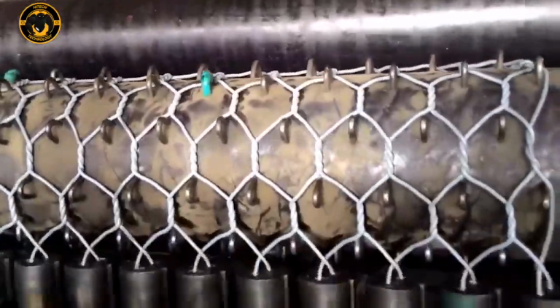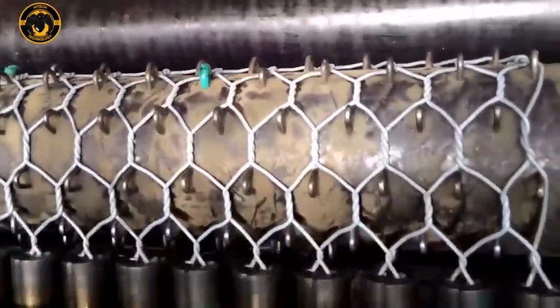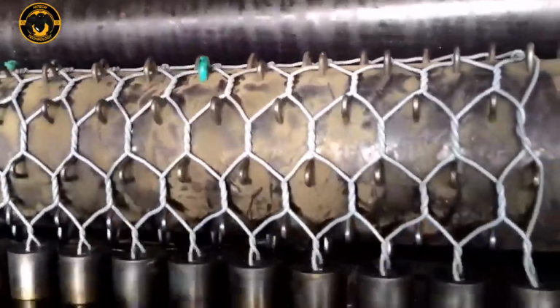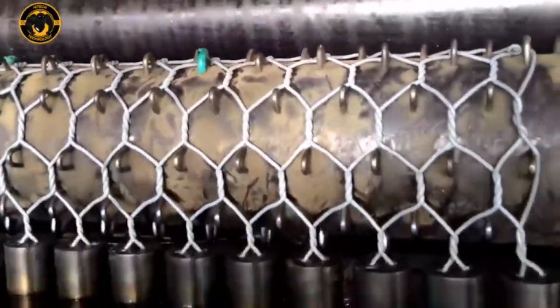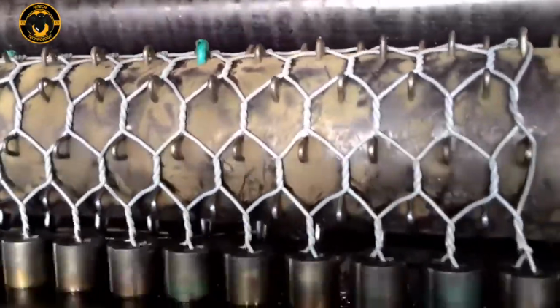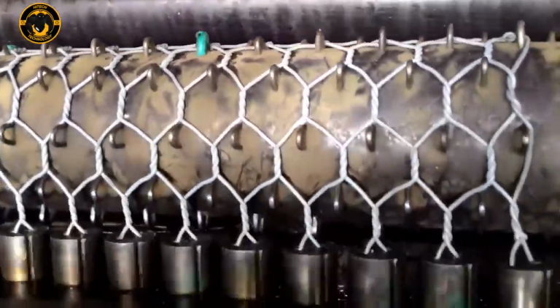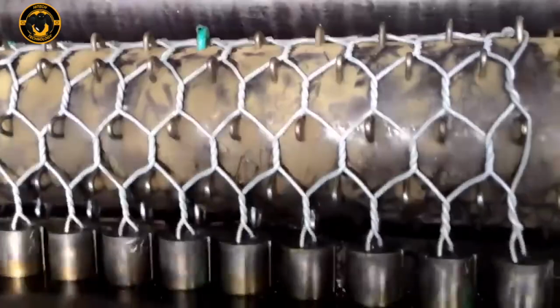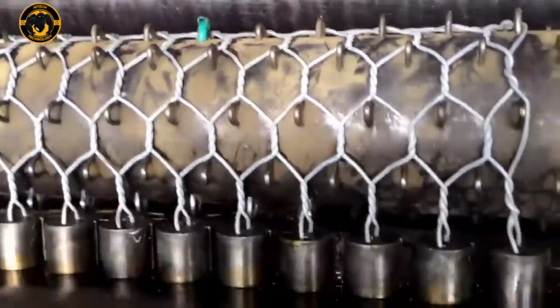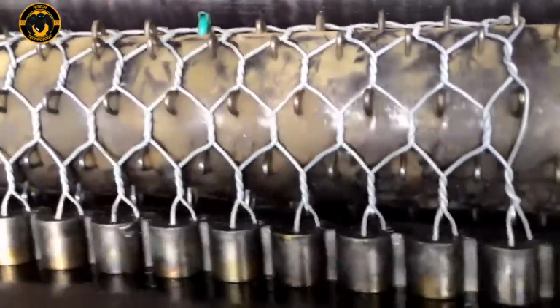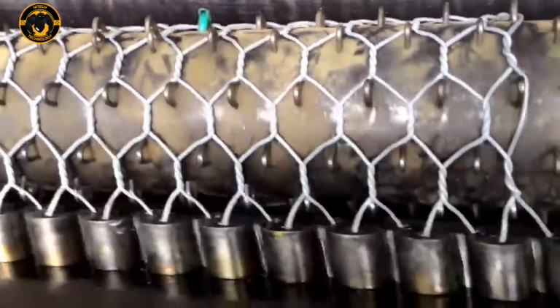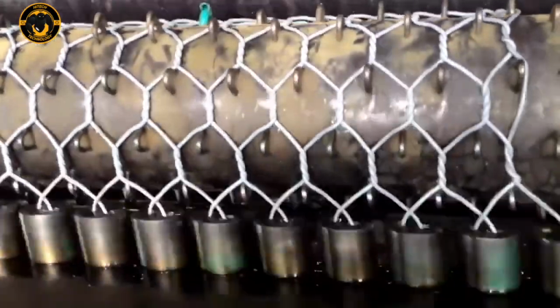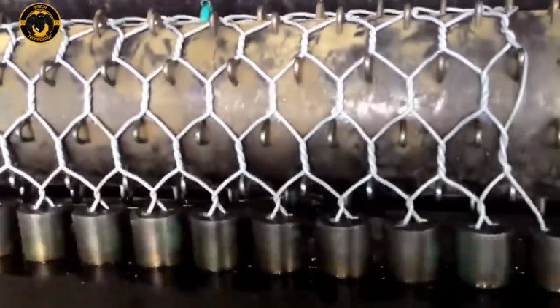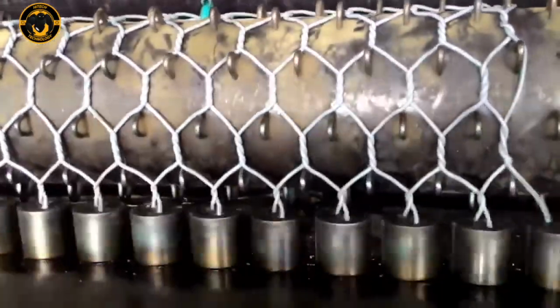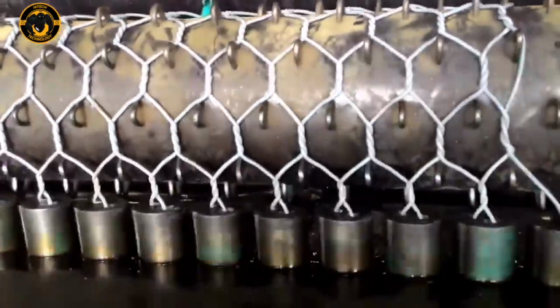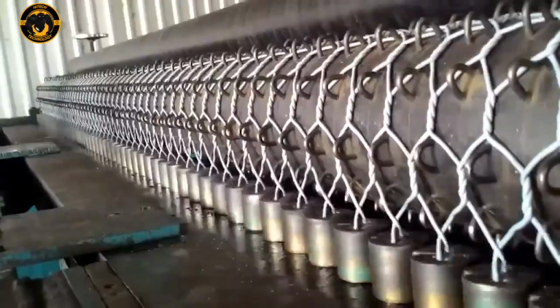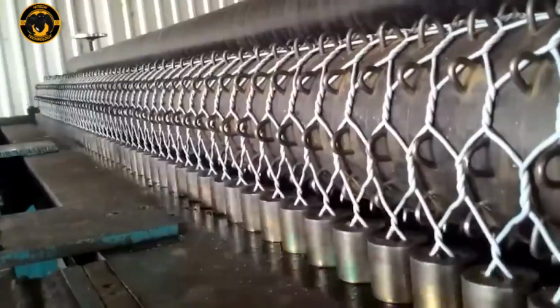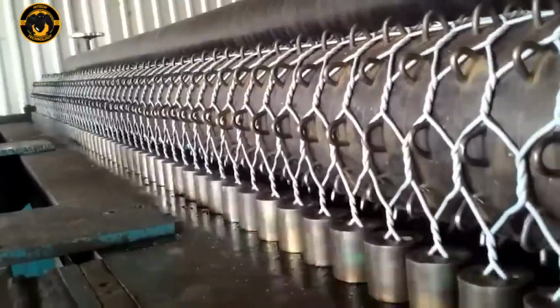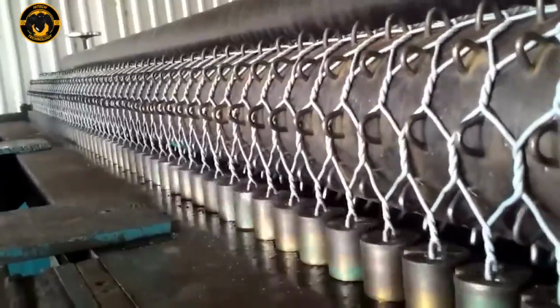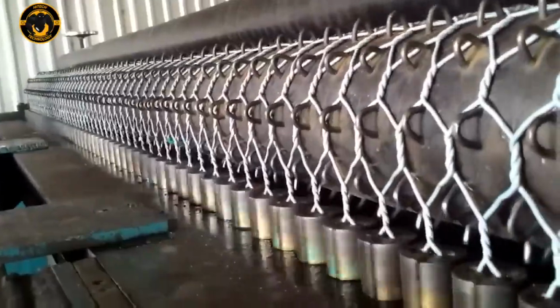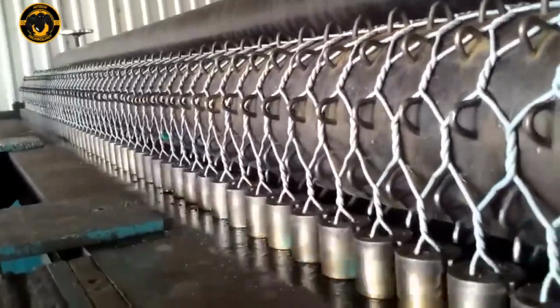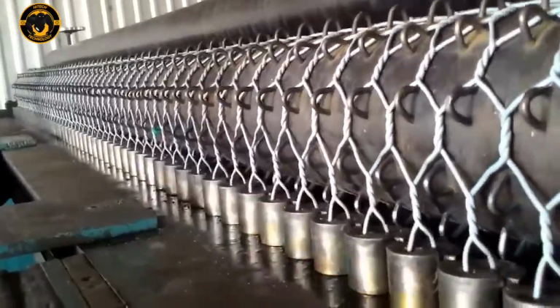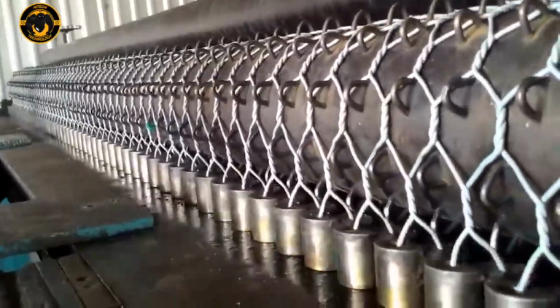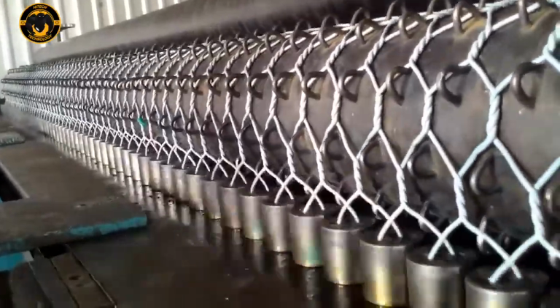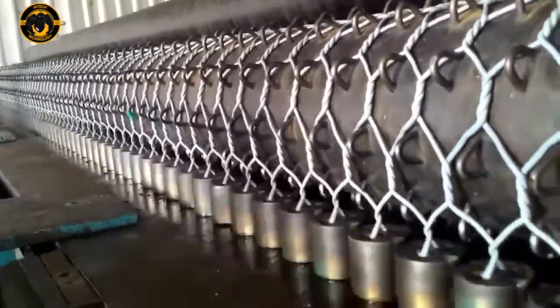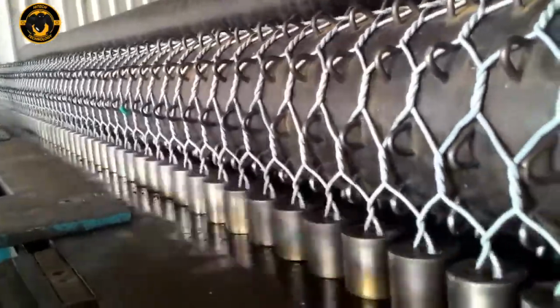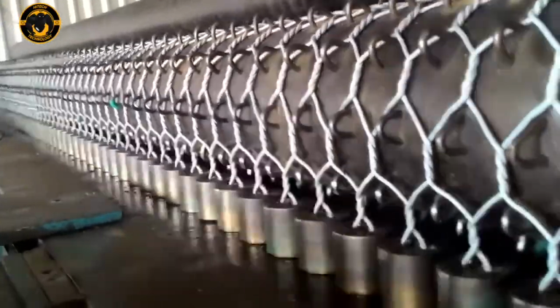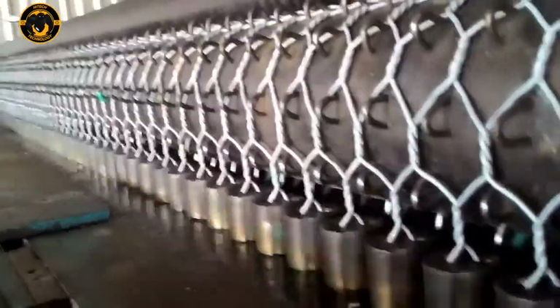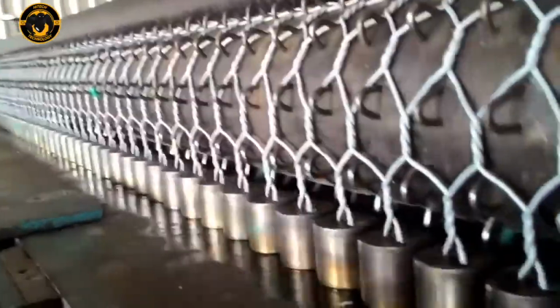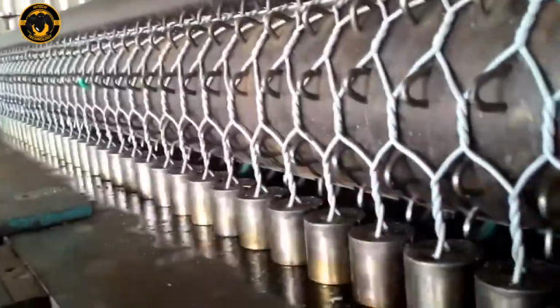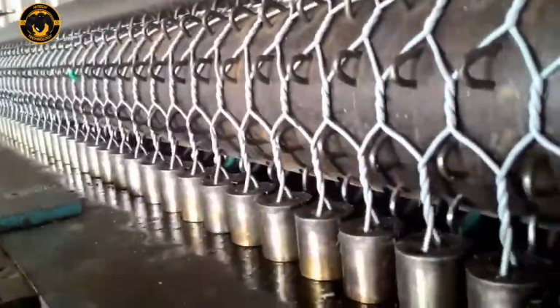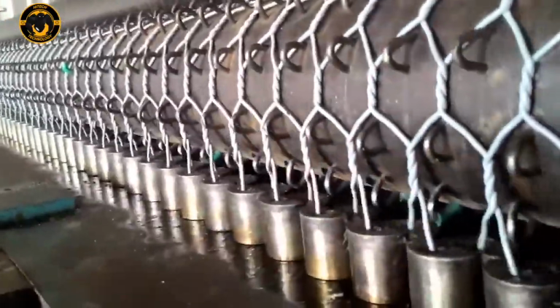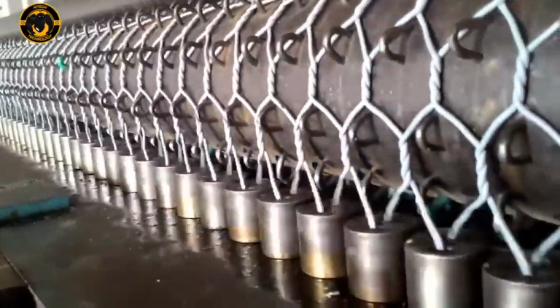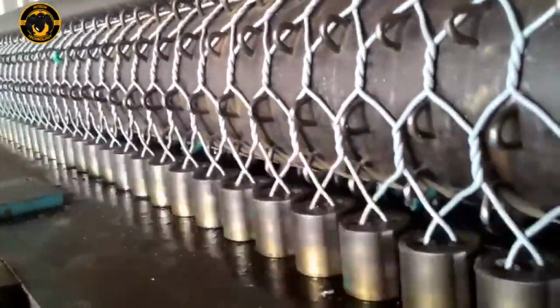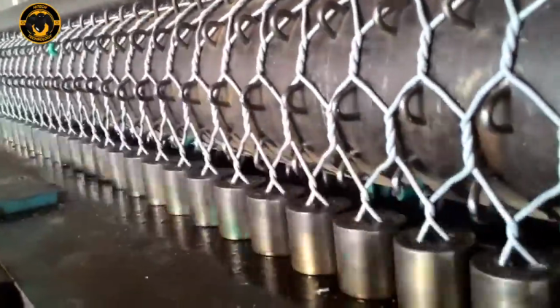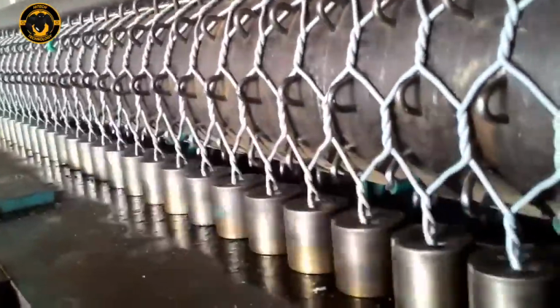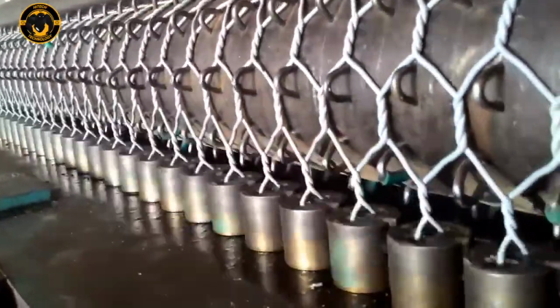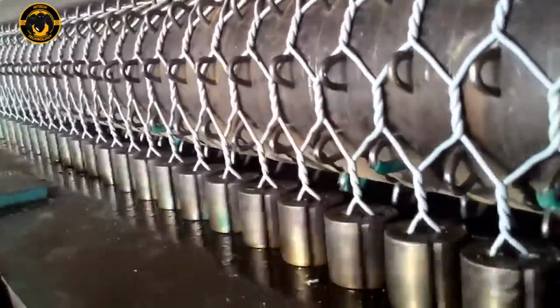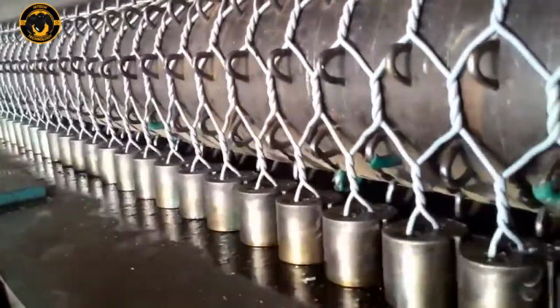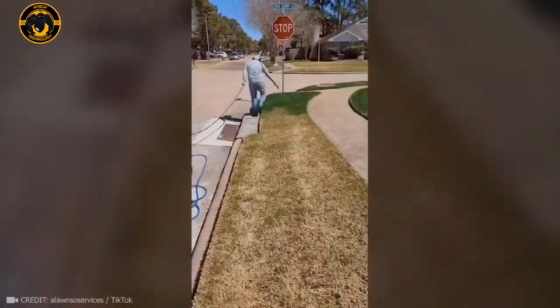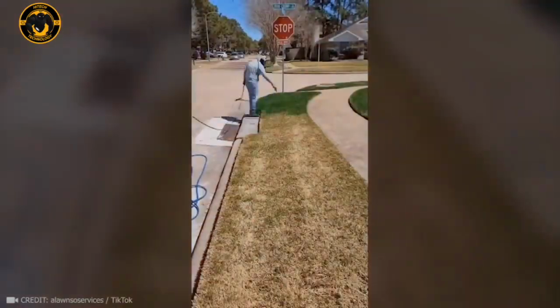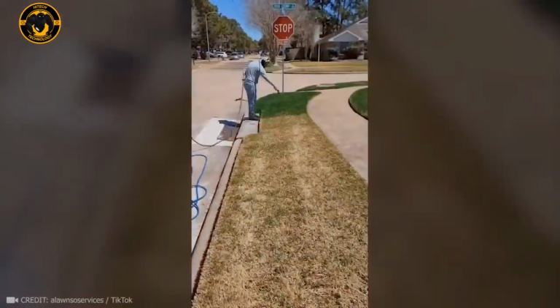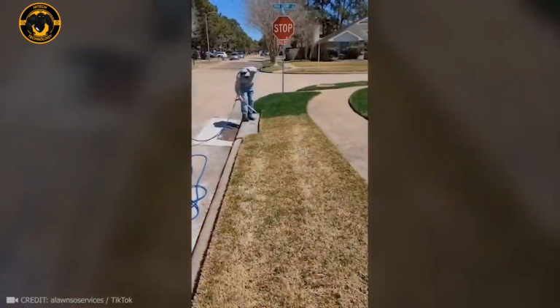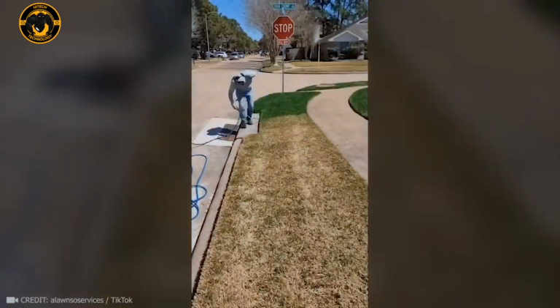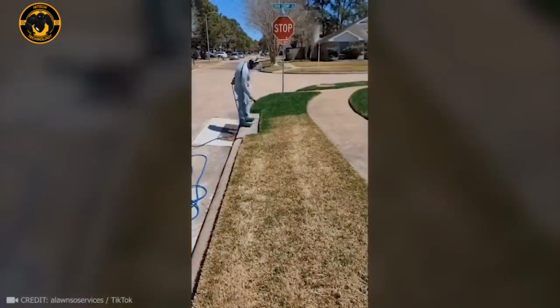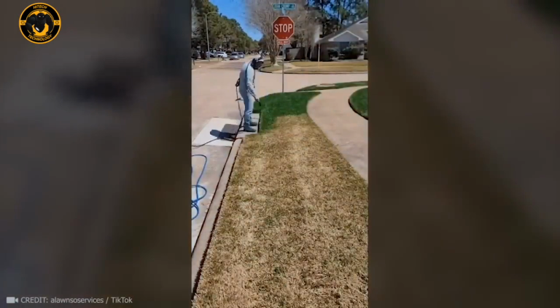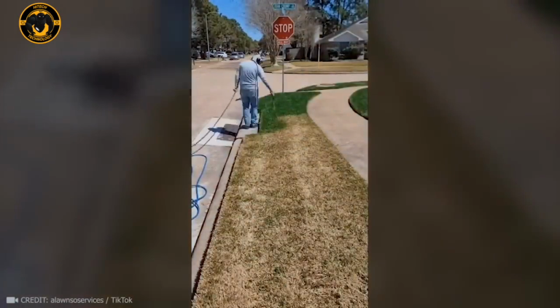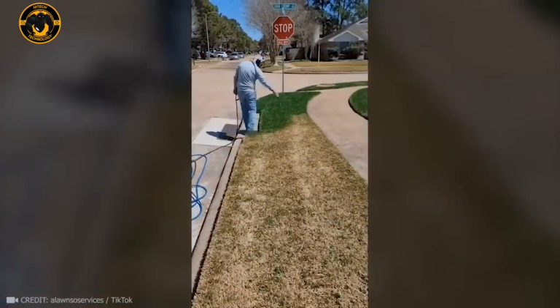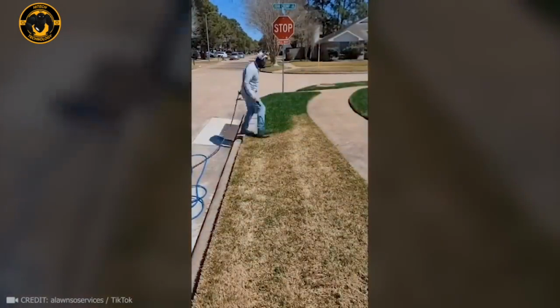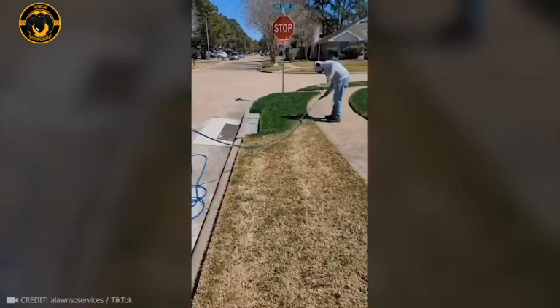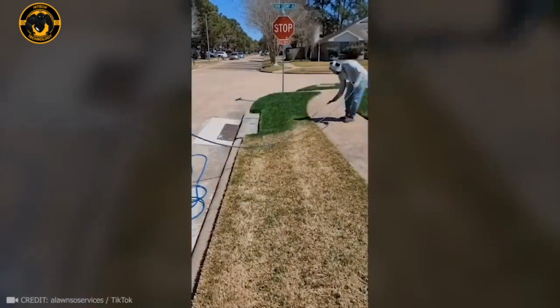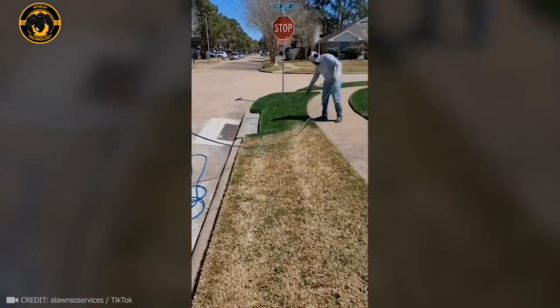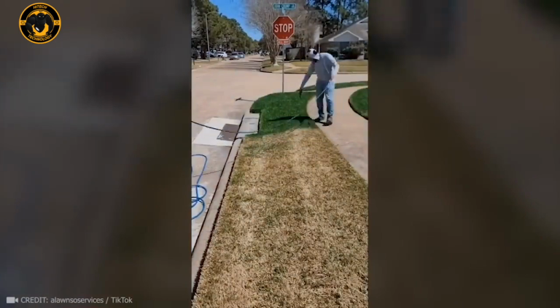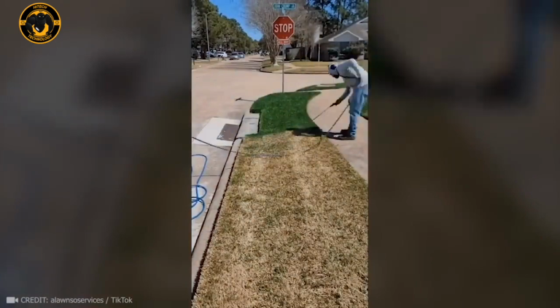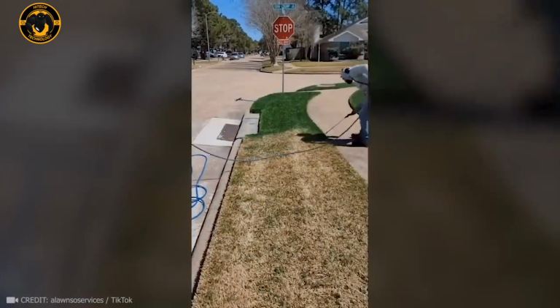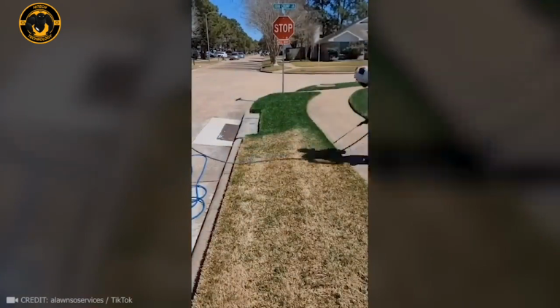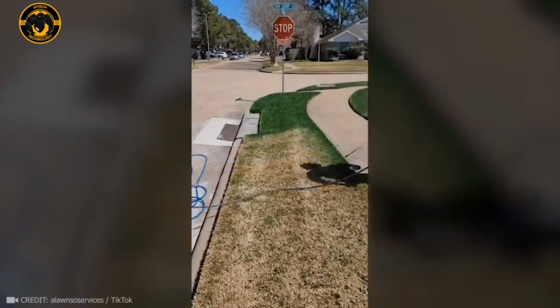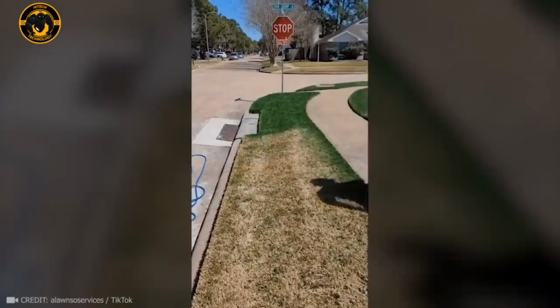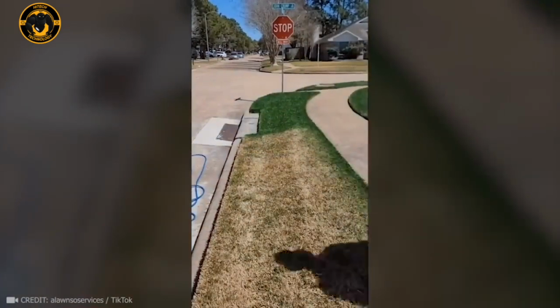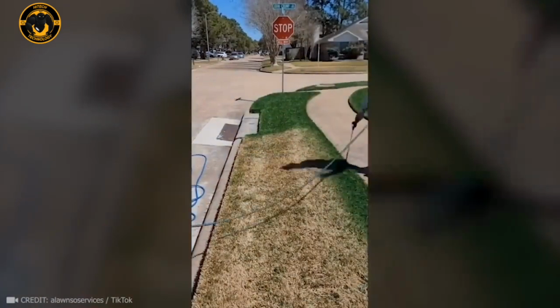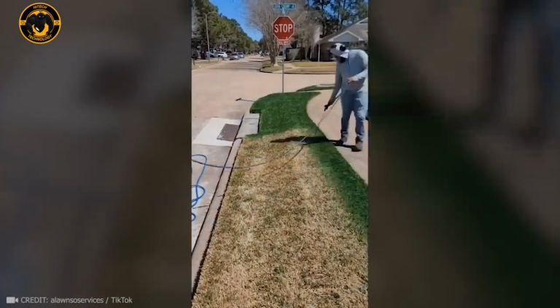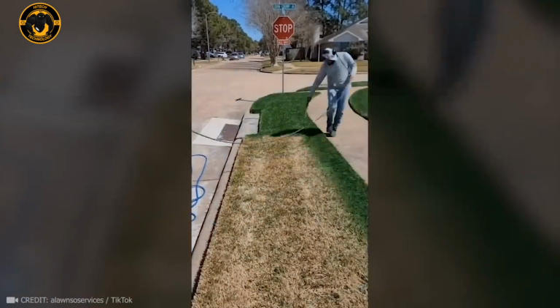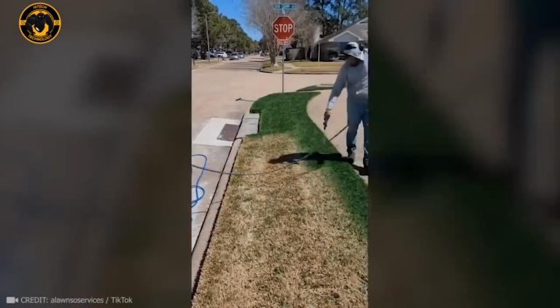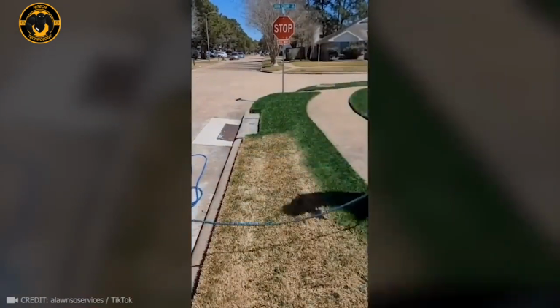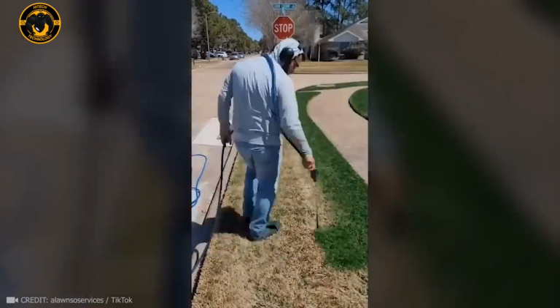This machine changes parts every second and produces 1,200 tons of mesh each year. This kind of painting prevents burning and helps the grass grow better.